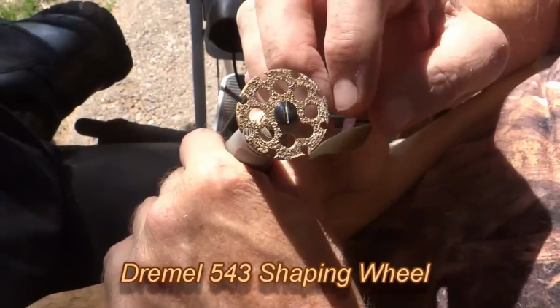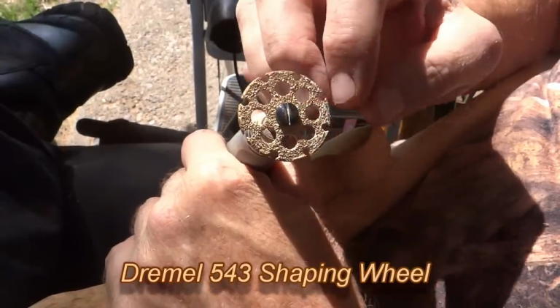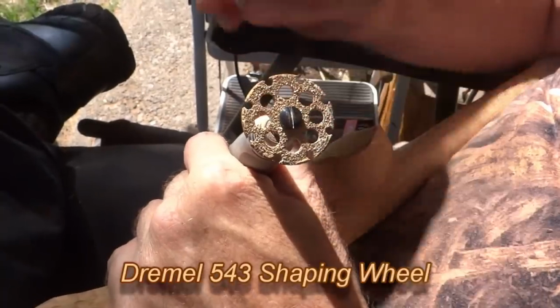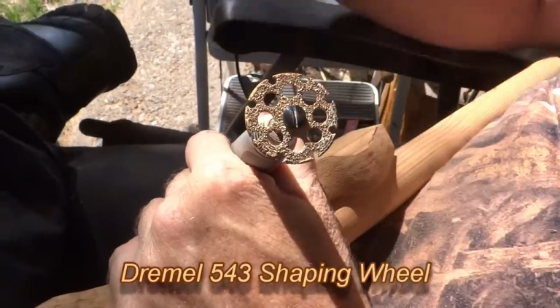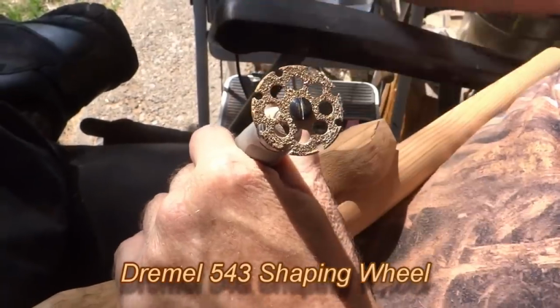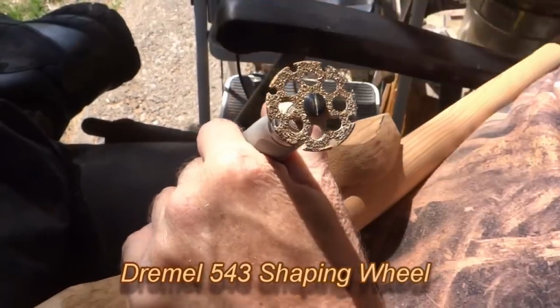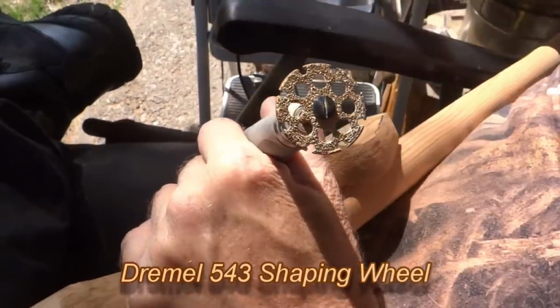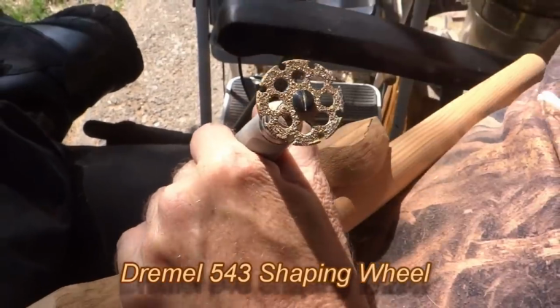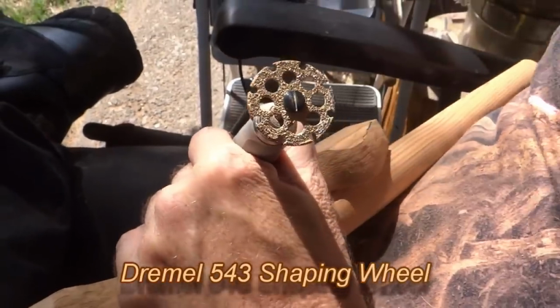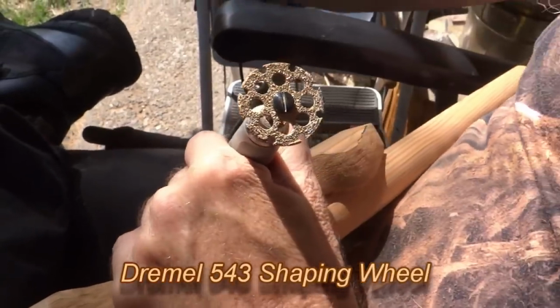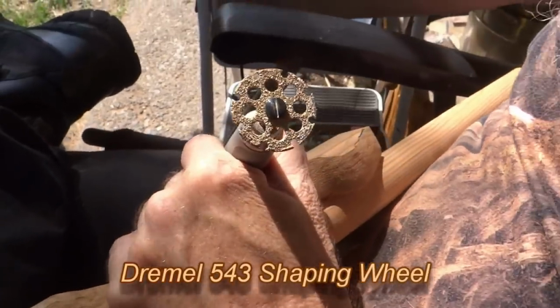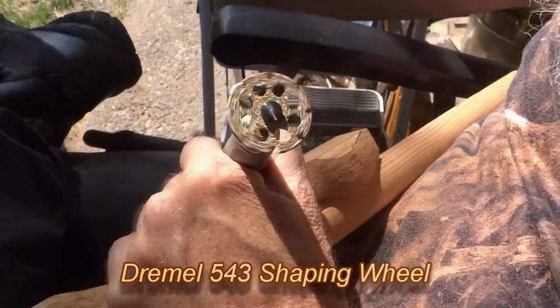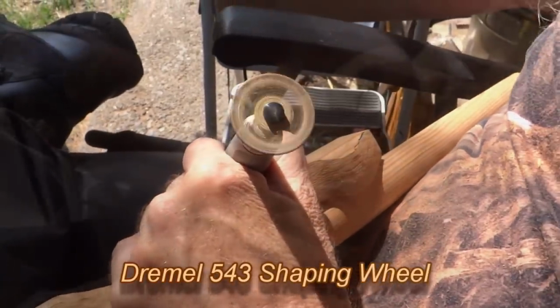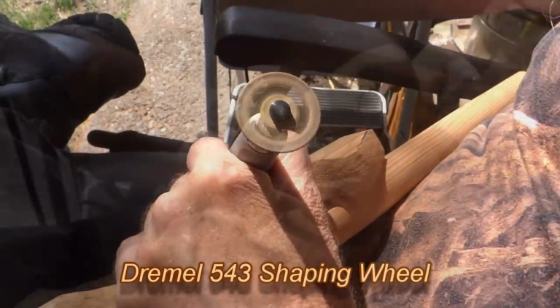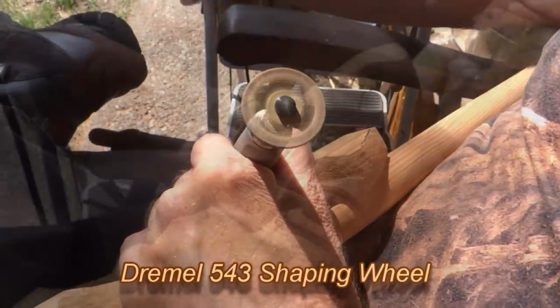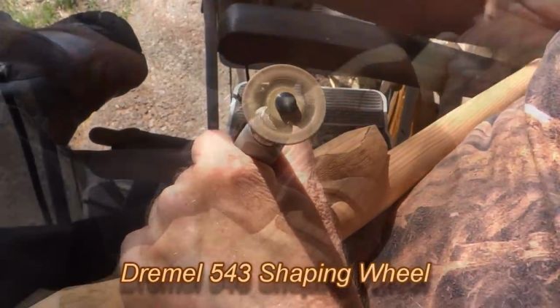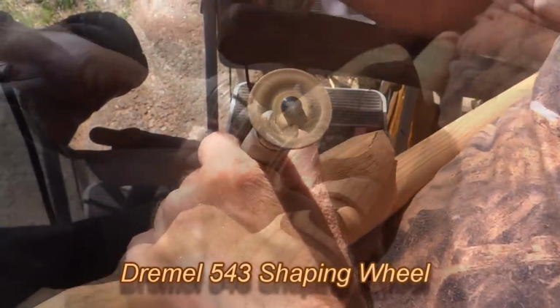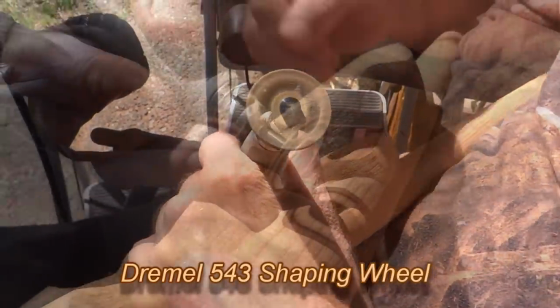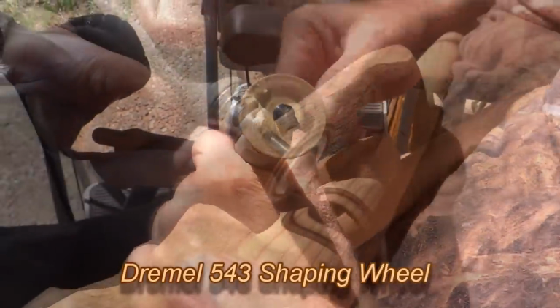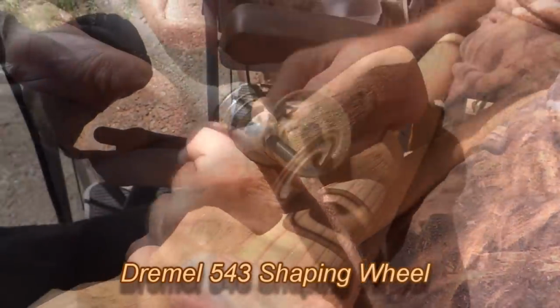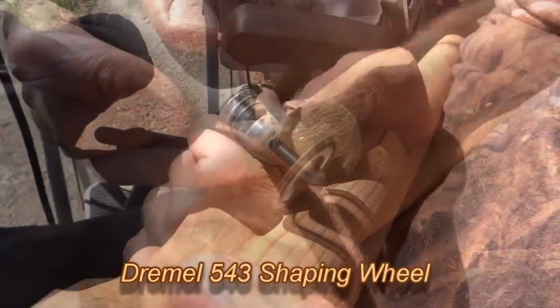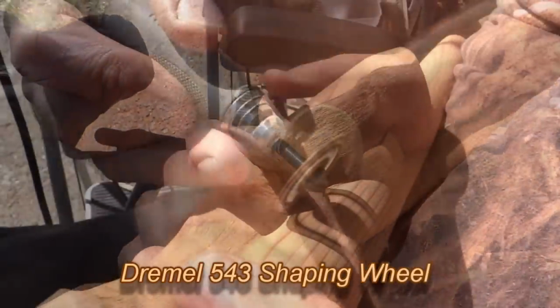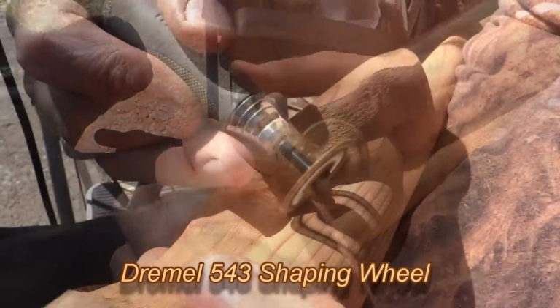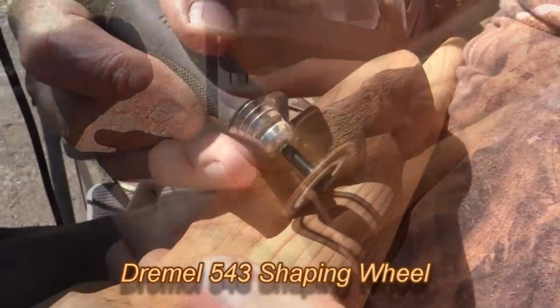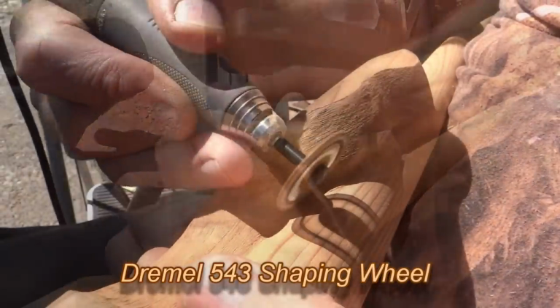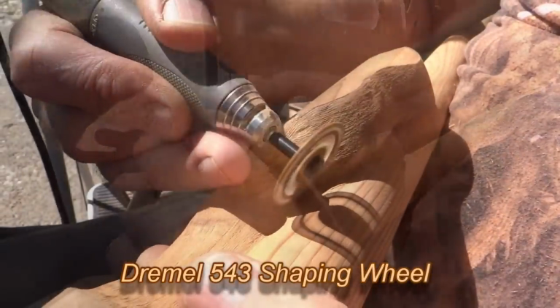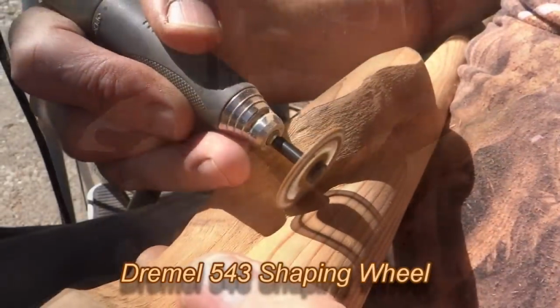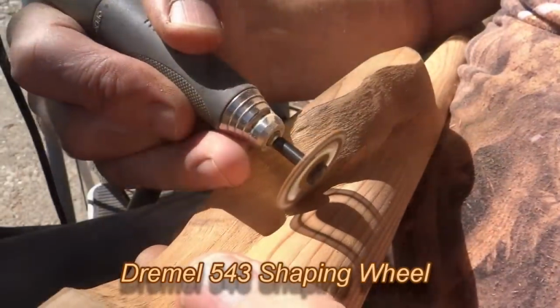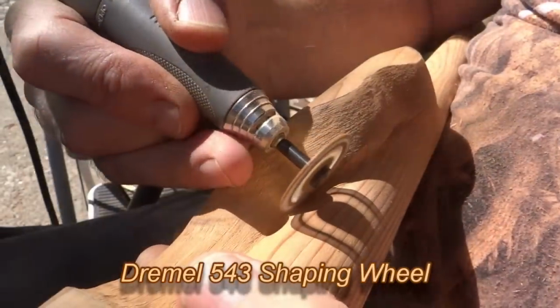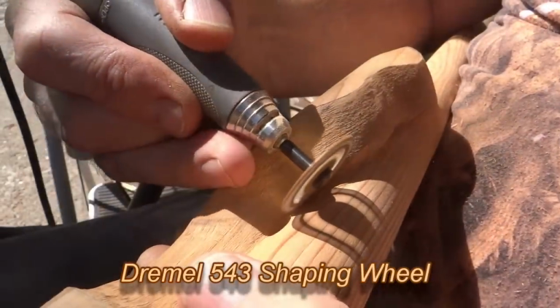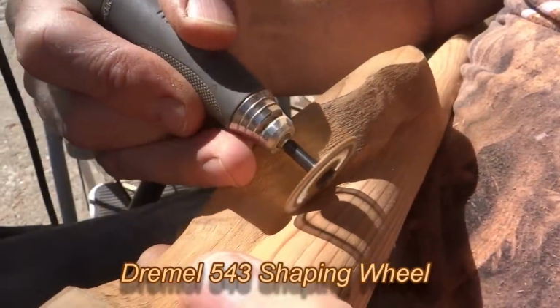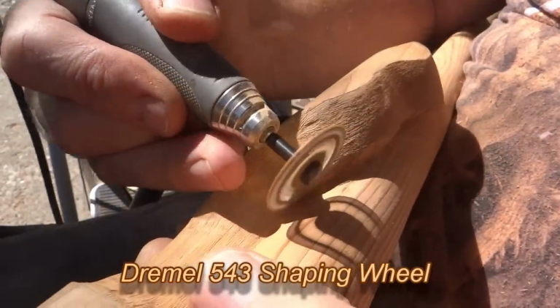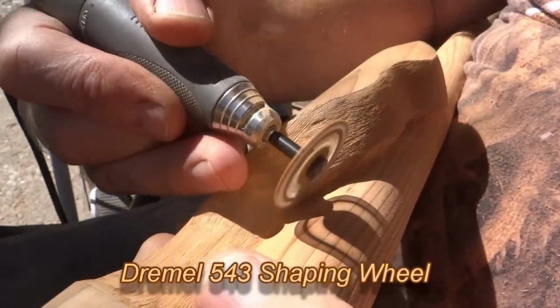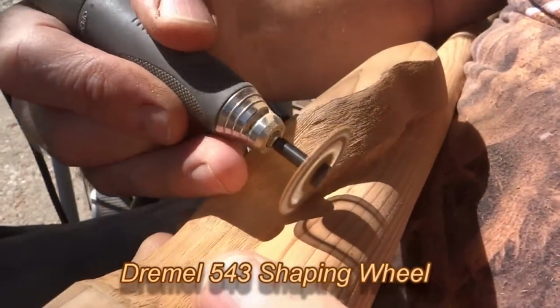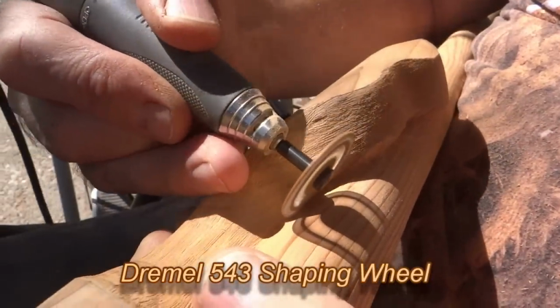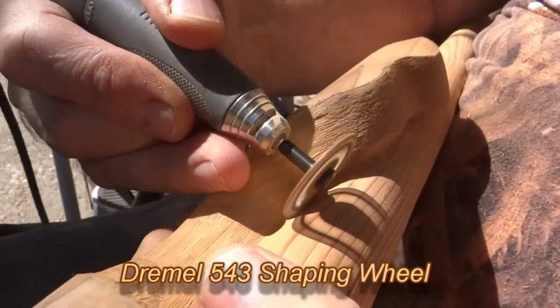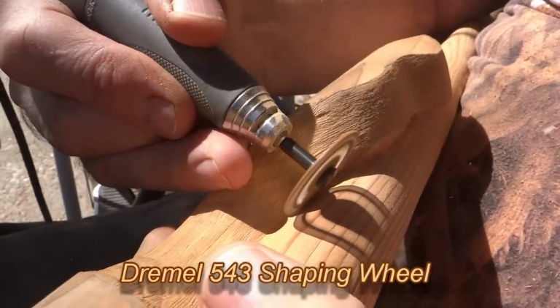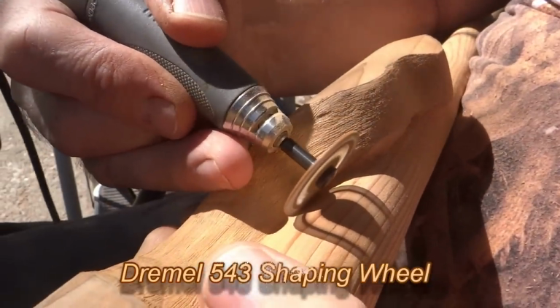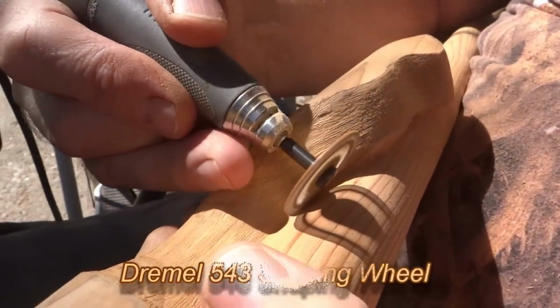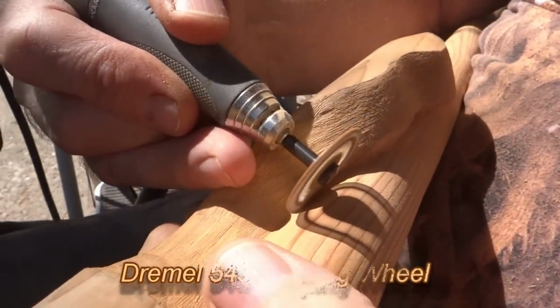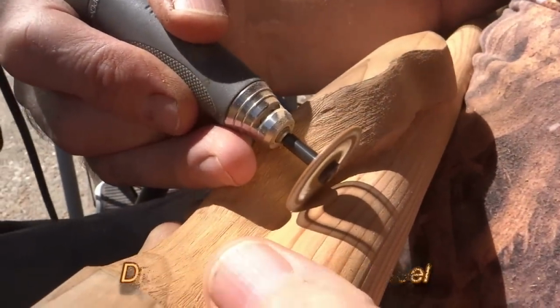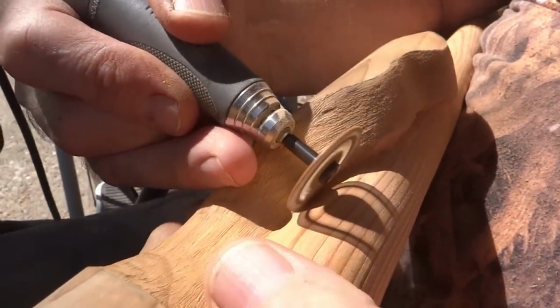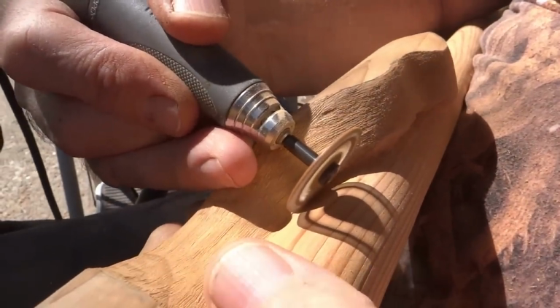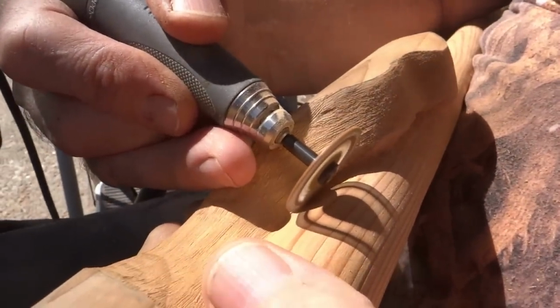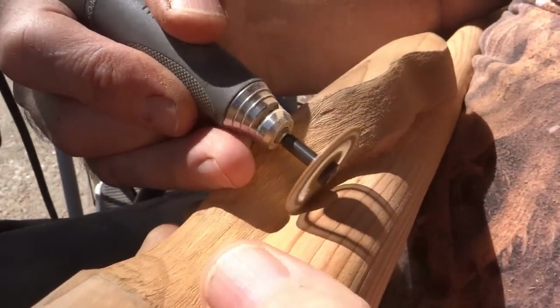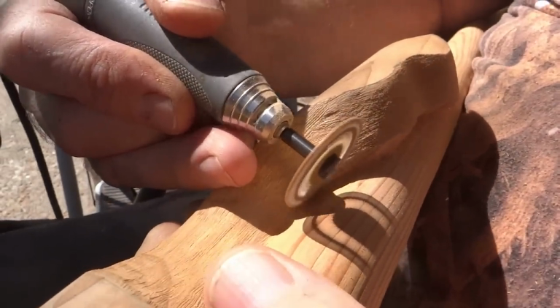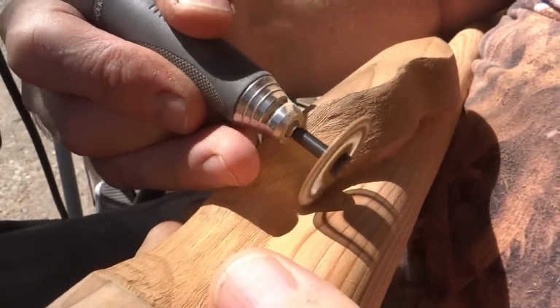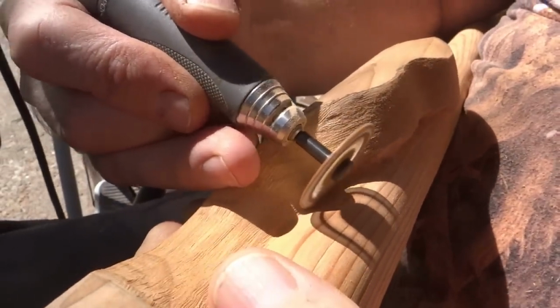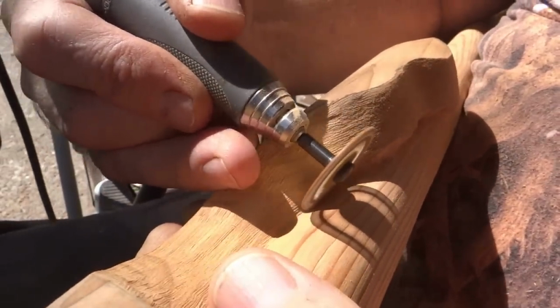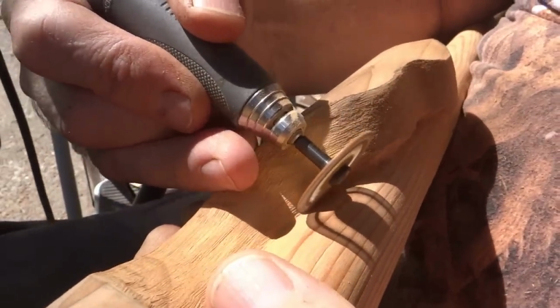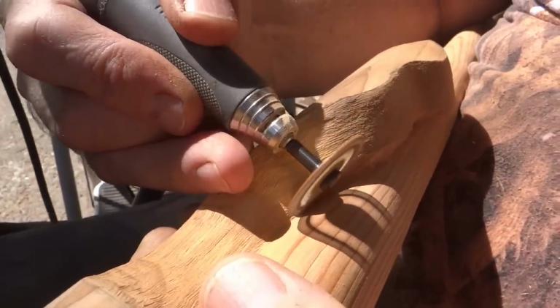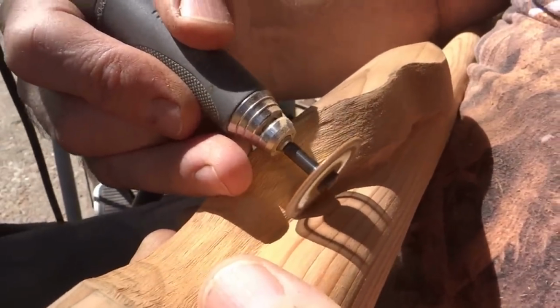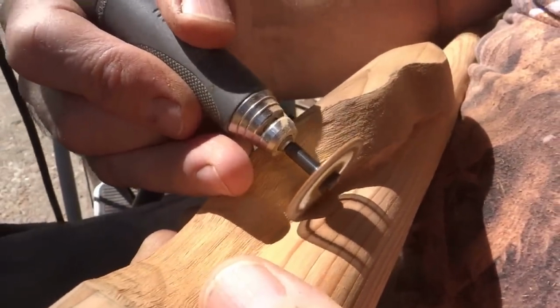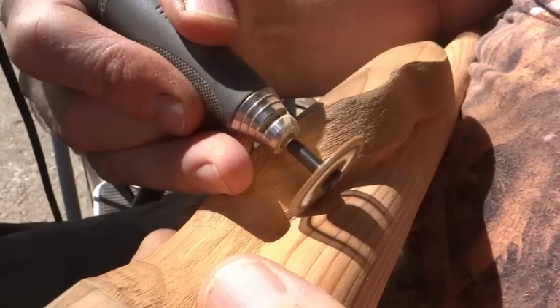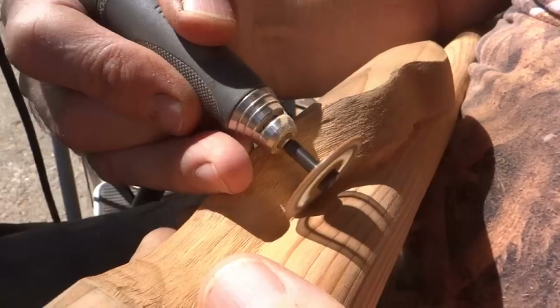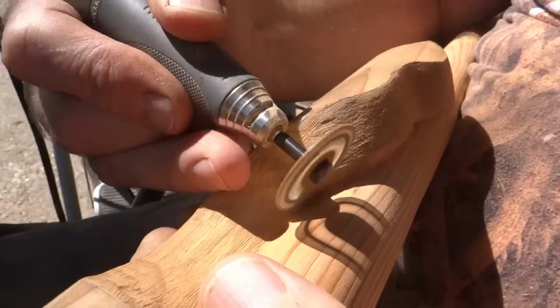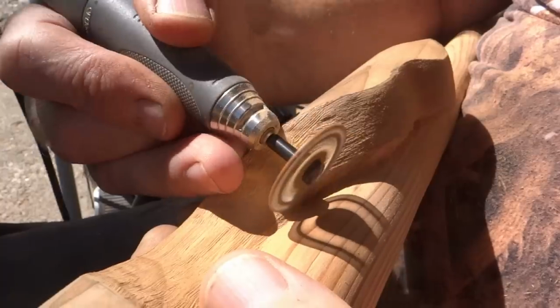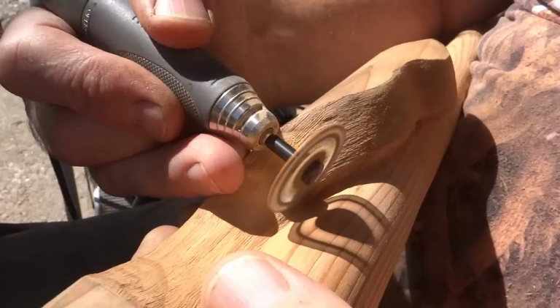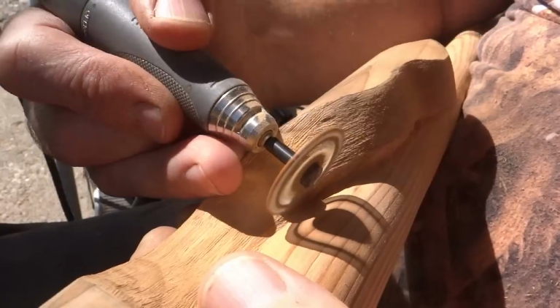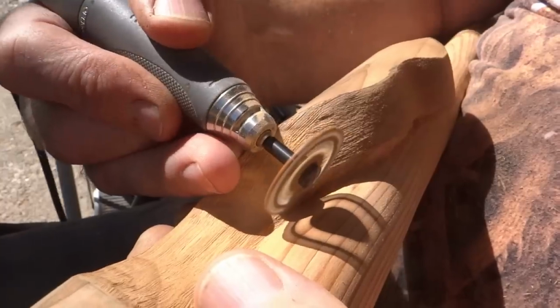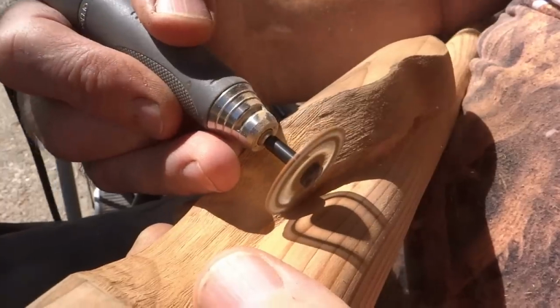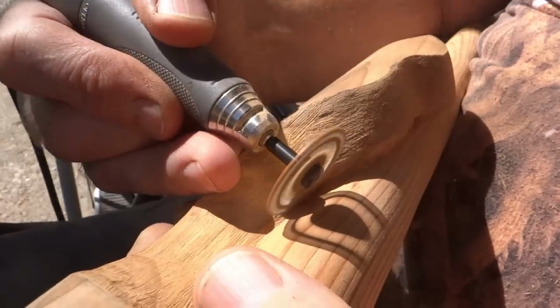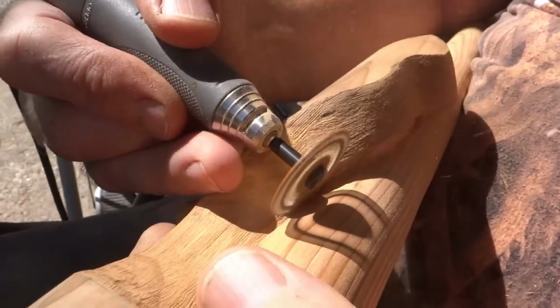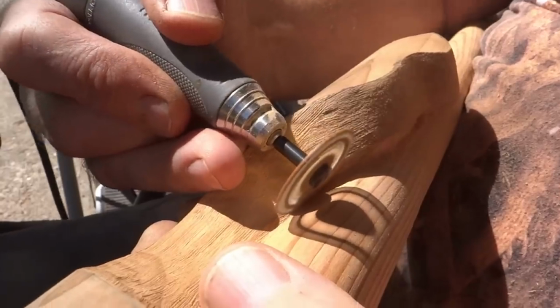This is a Dremel 543 shaping wheel. I use it to carve the tight areas between the shaft and the snake.